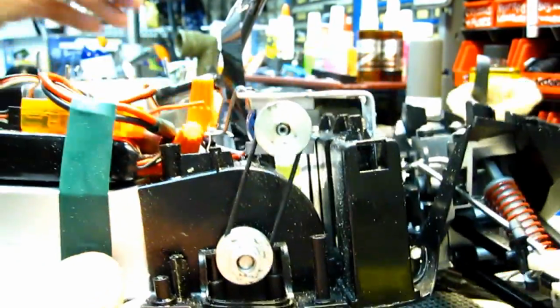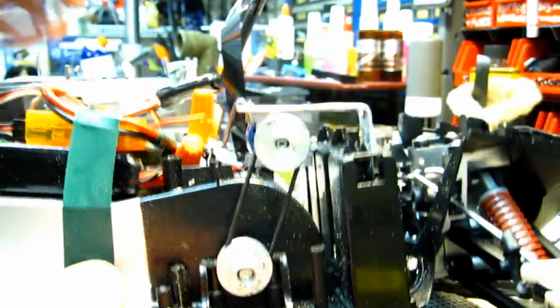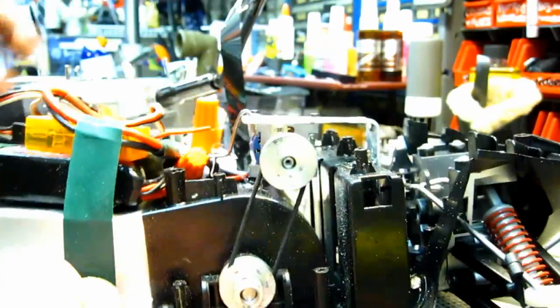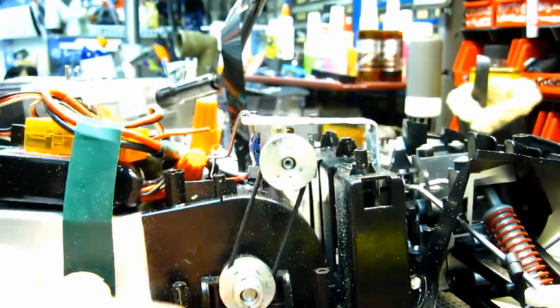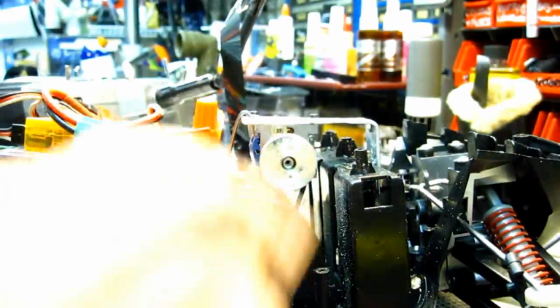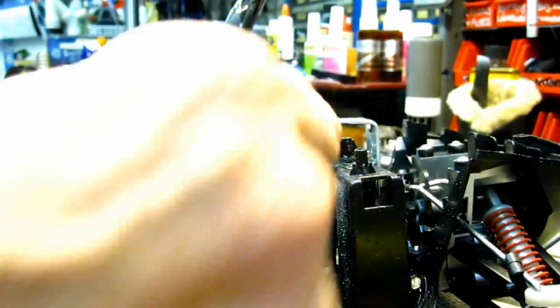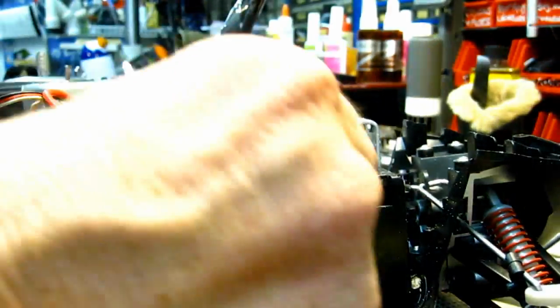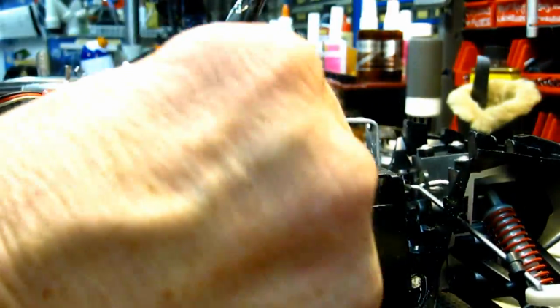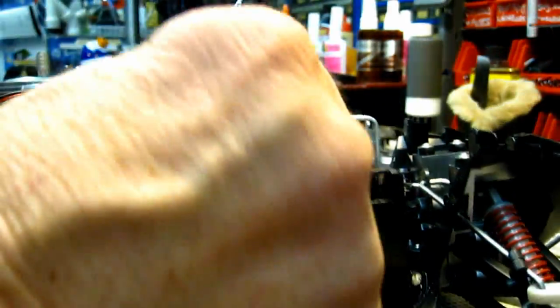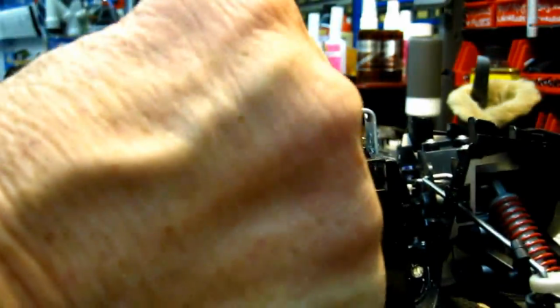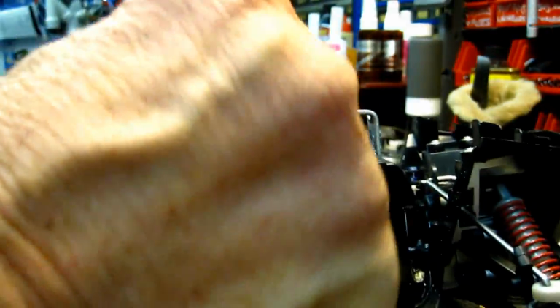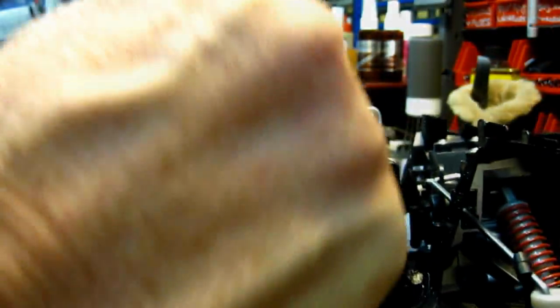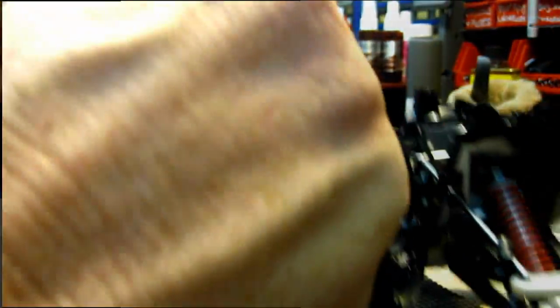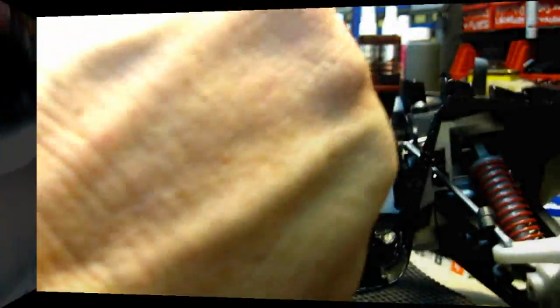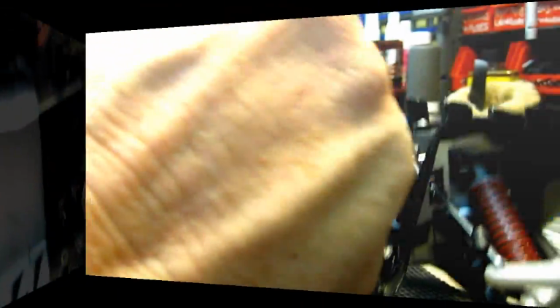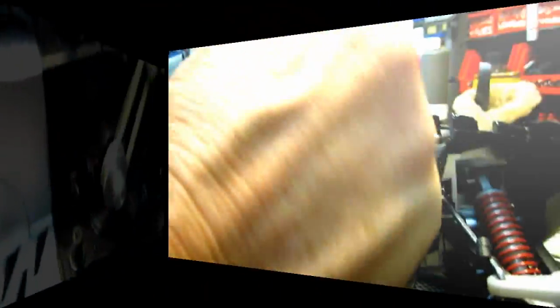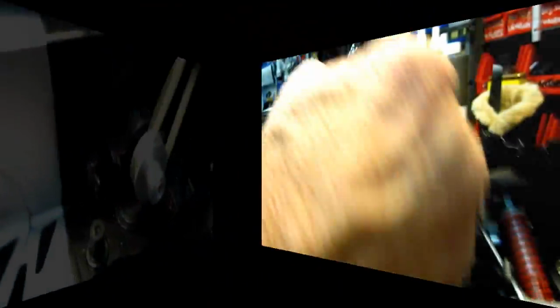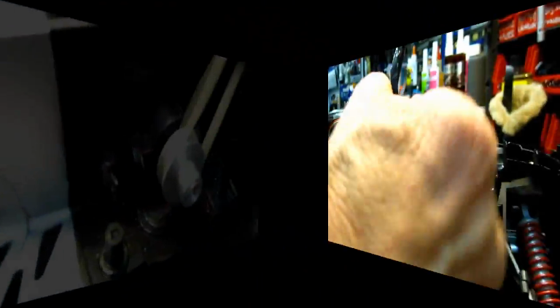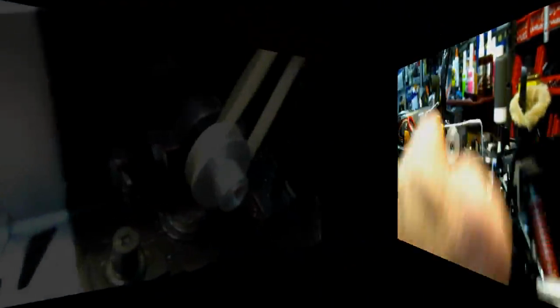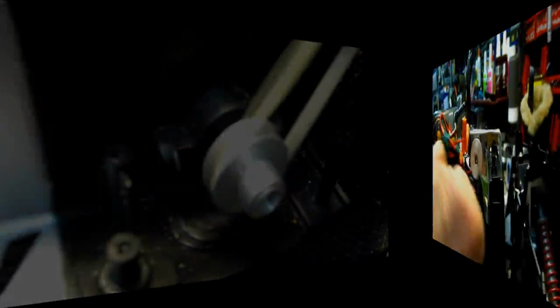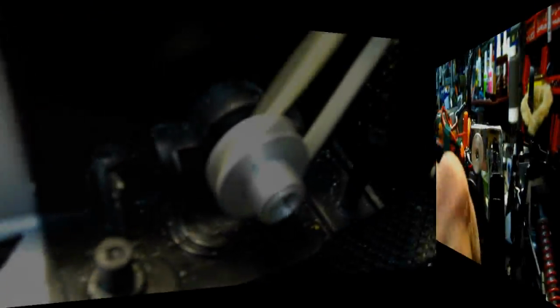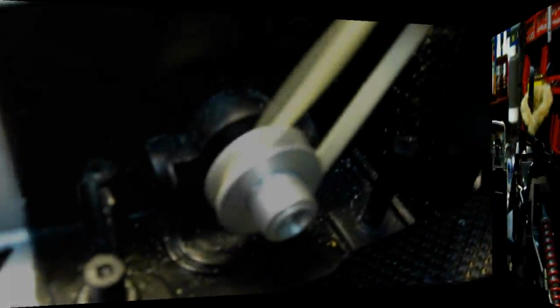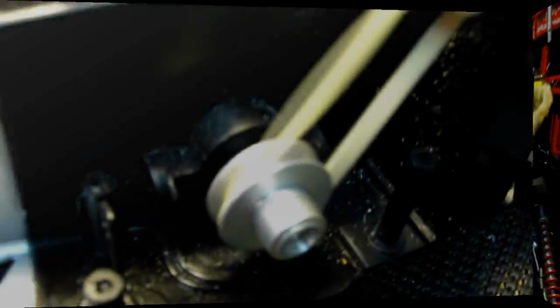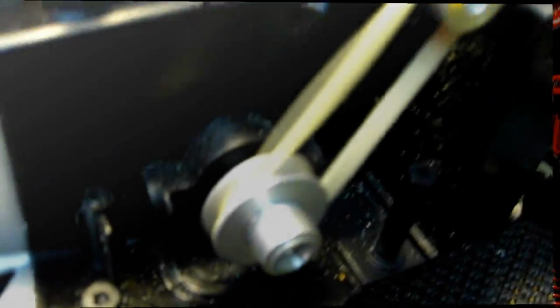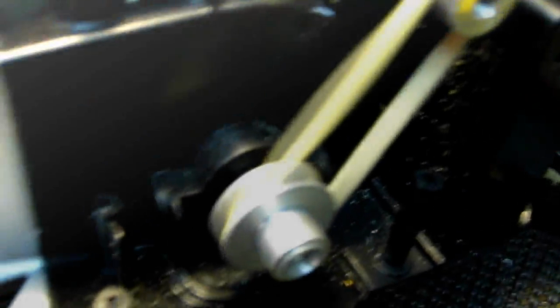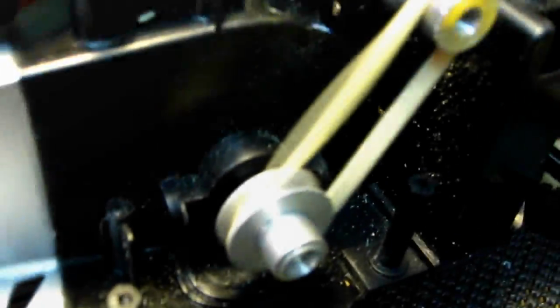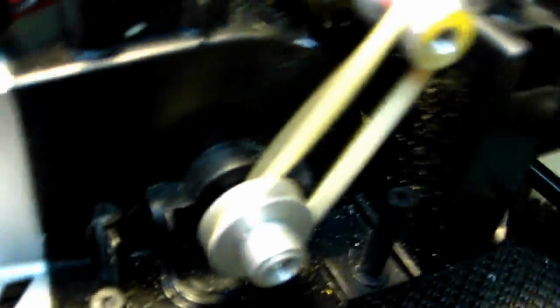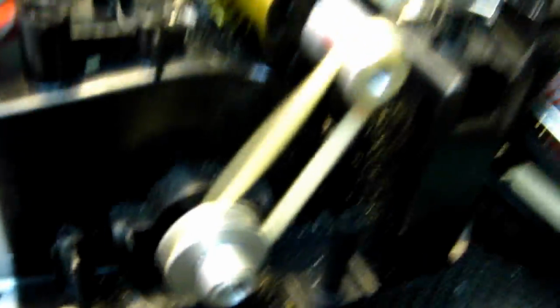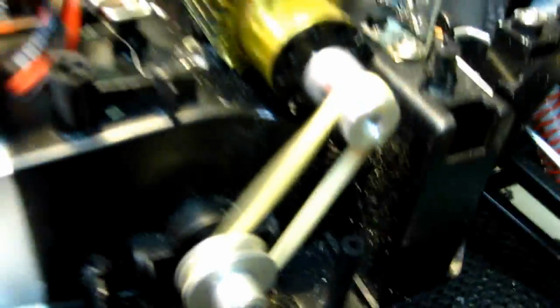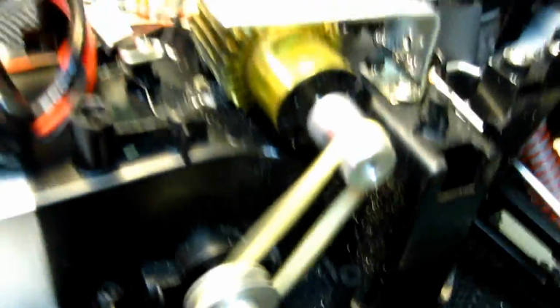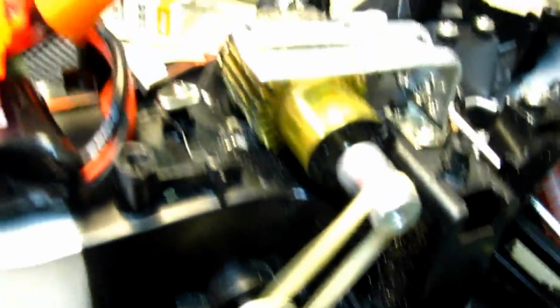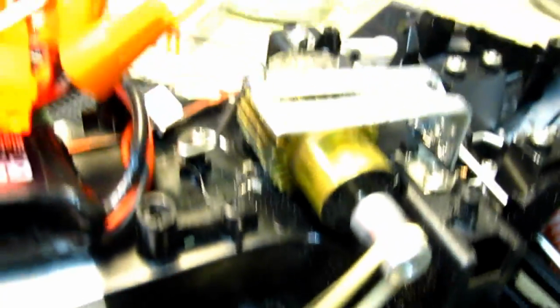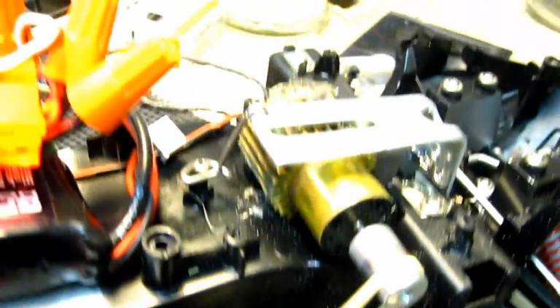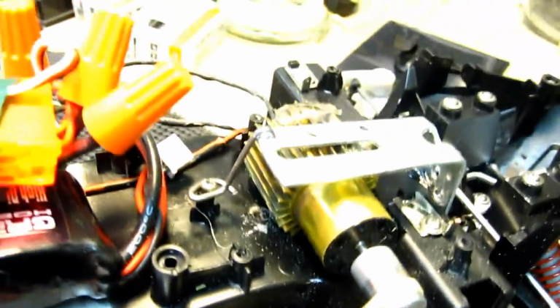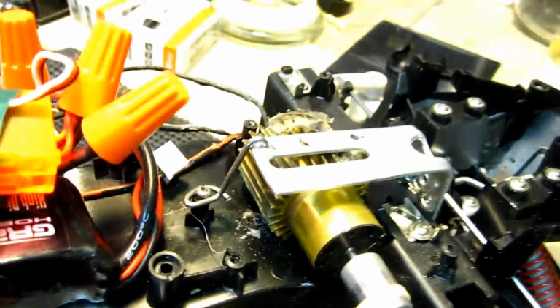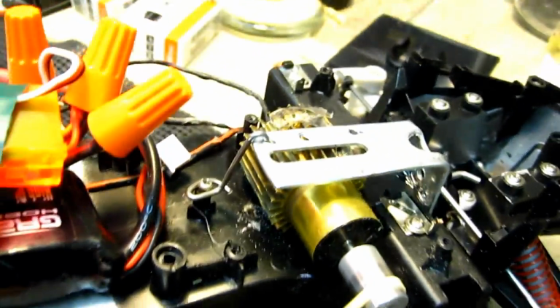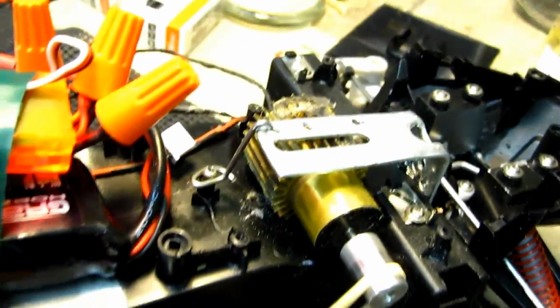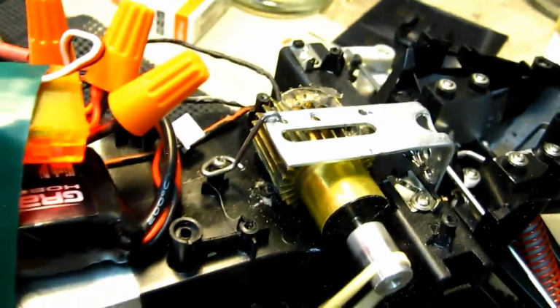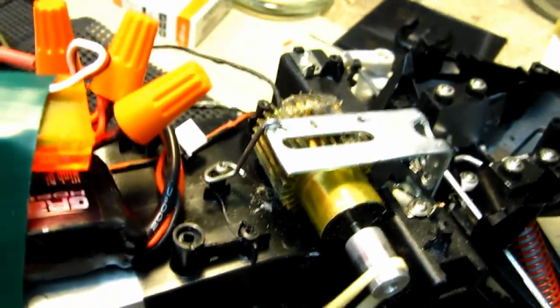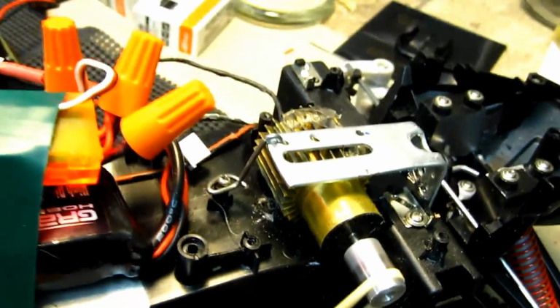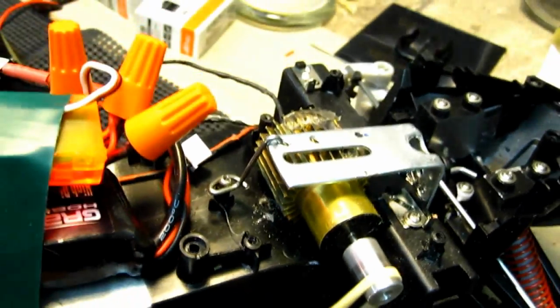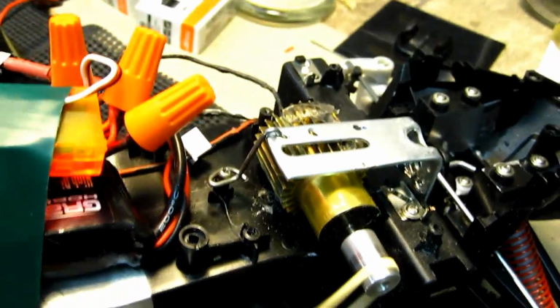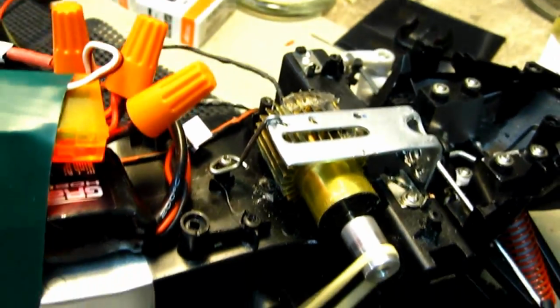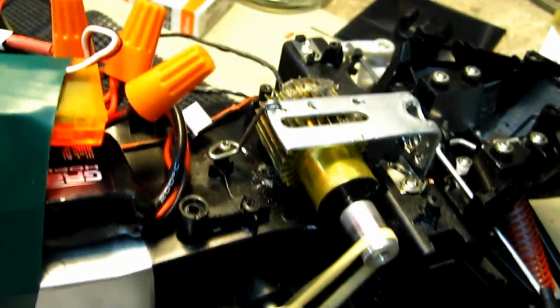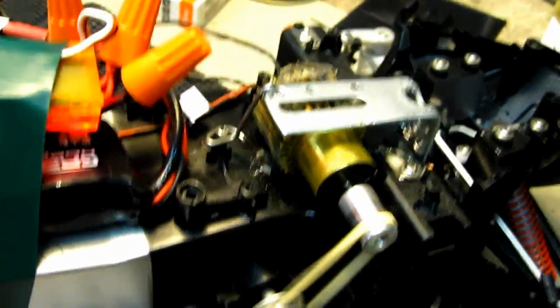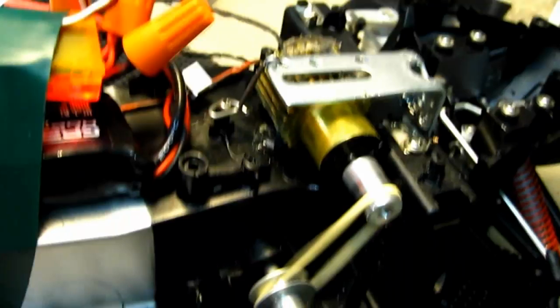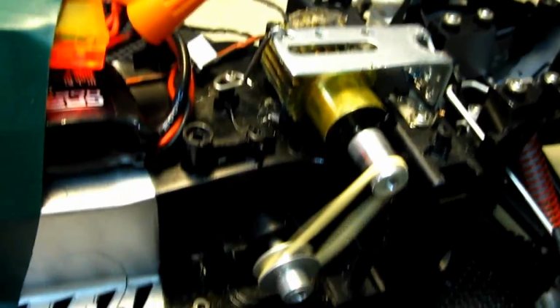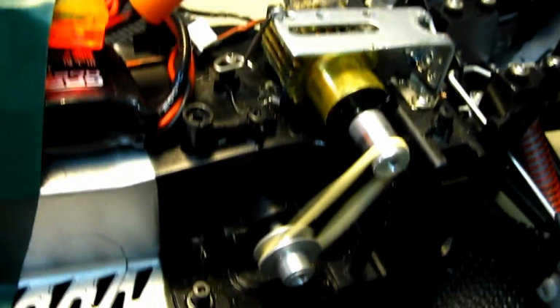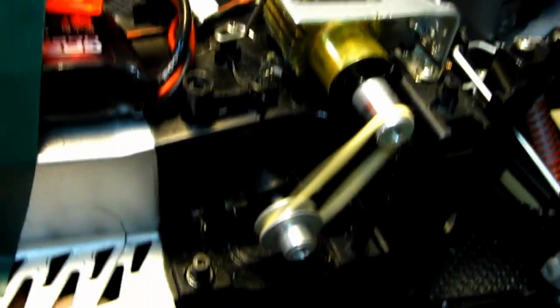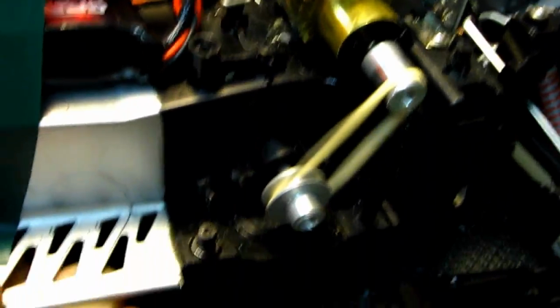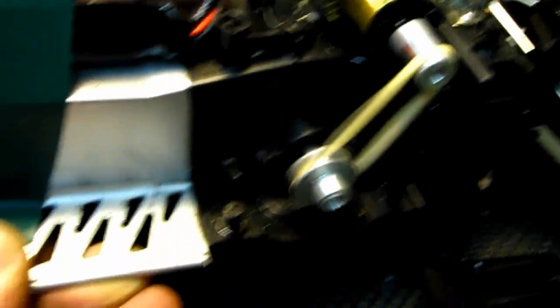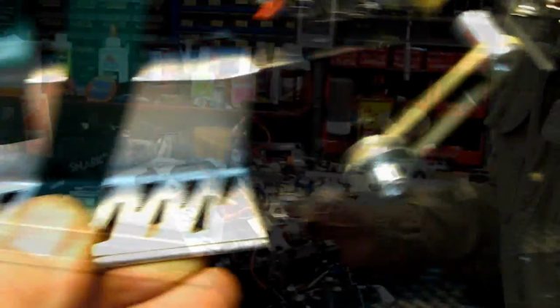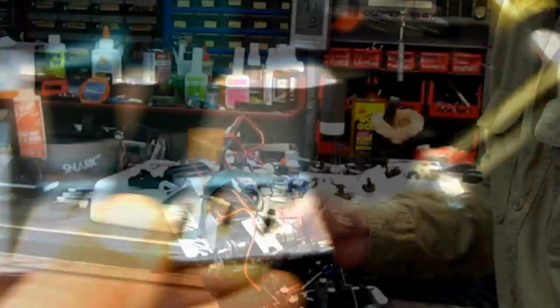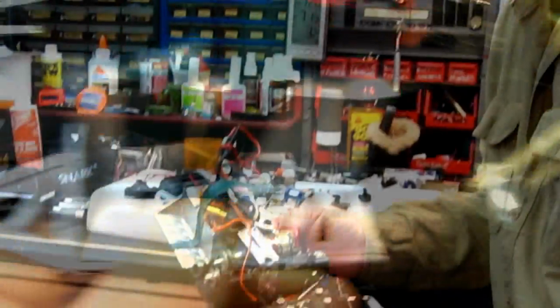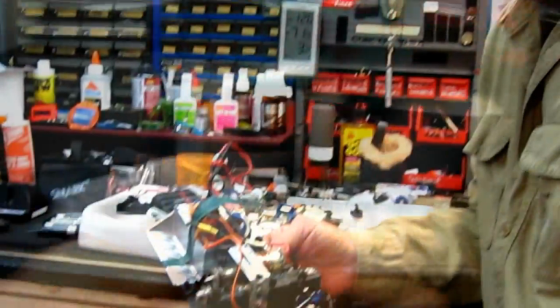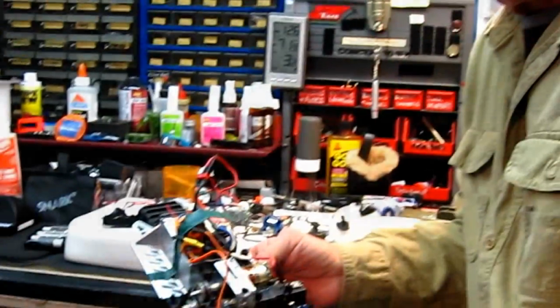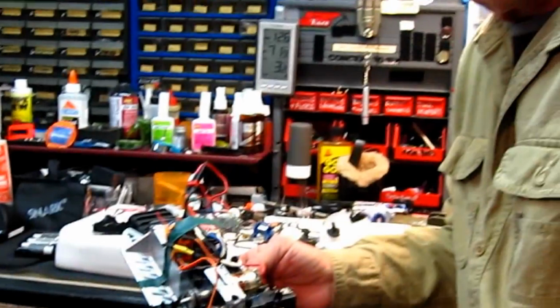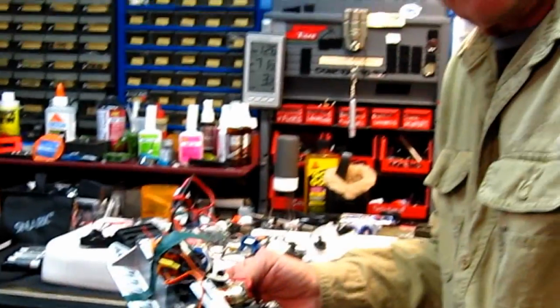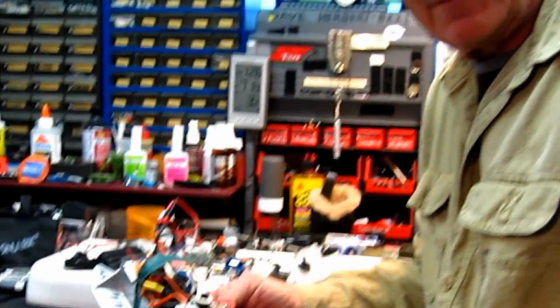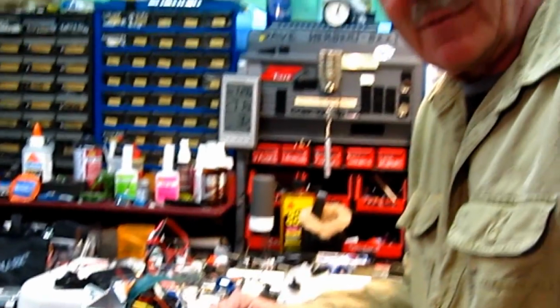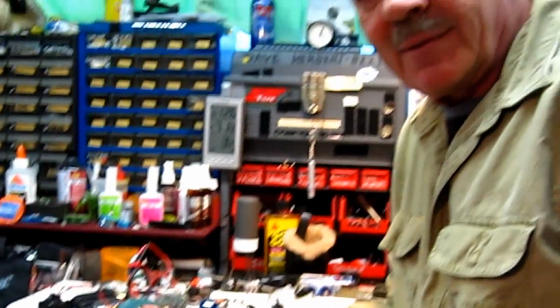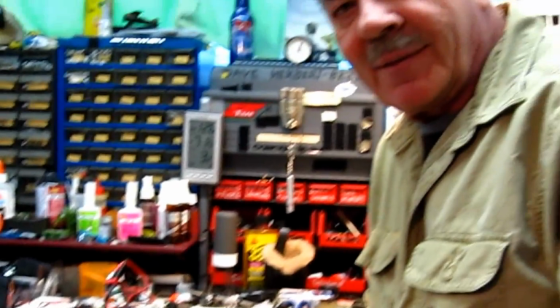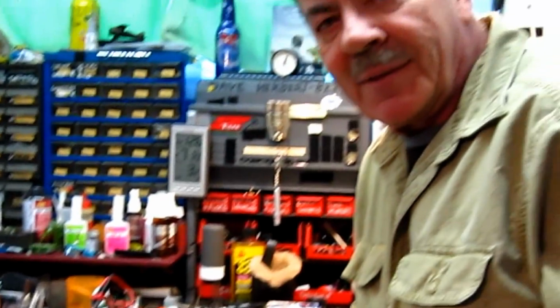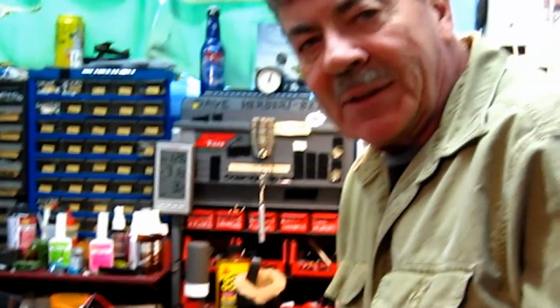Then I tried a more torquey in-runner brushless motor. It looked like it worked well, but it also didn't have enough startup torque to turn the belt.